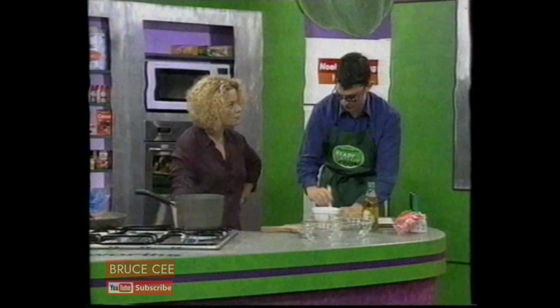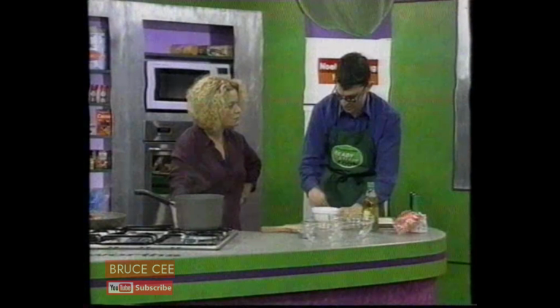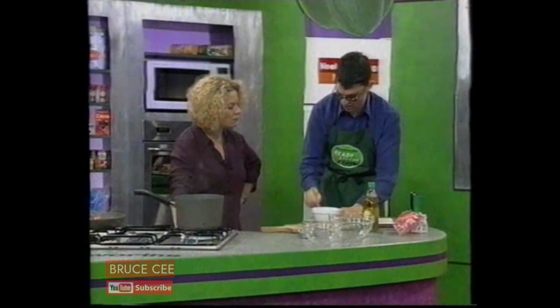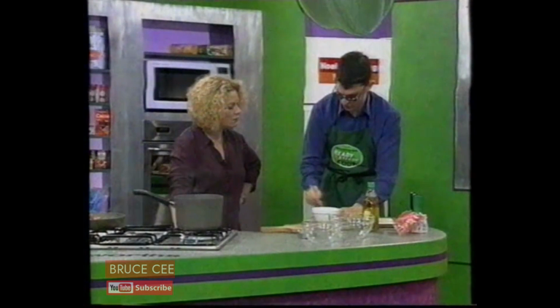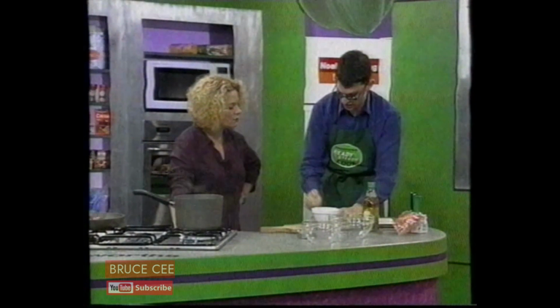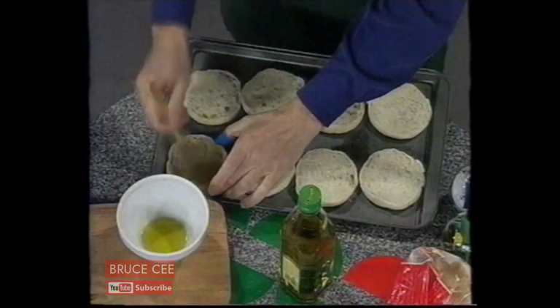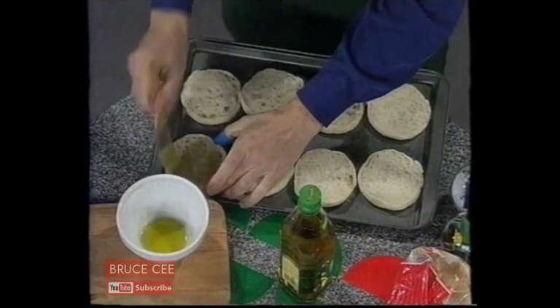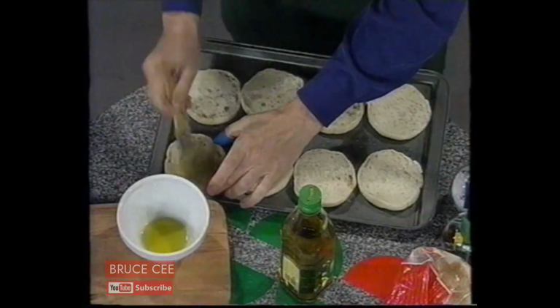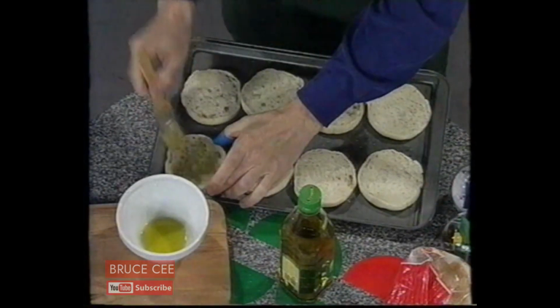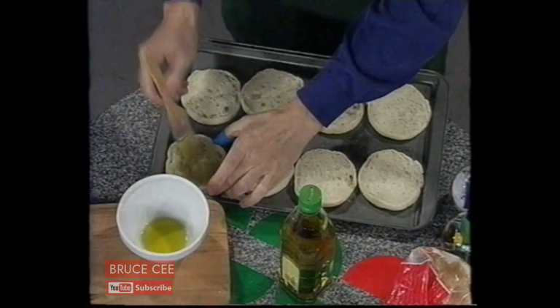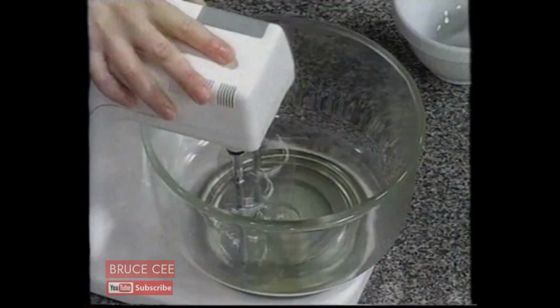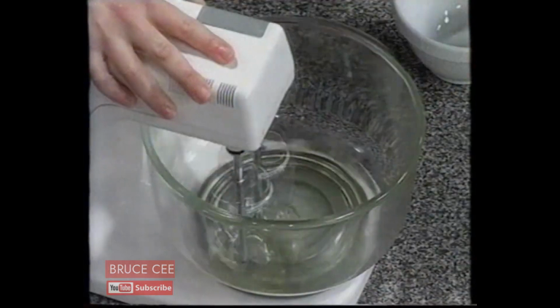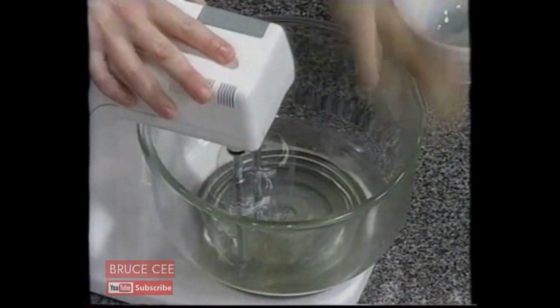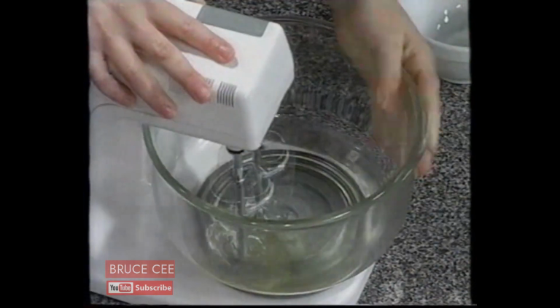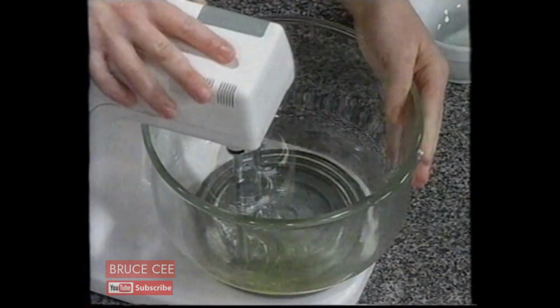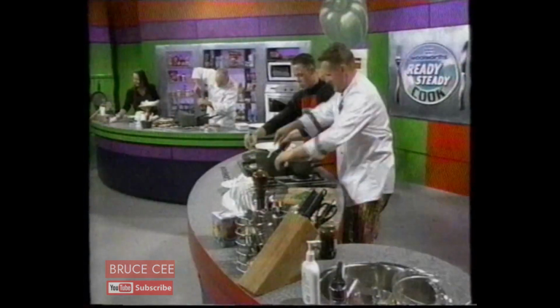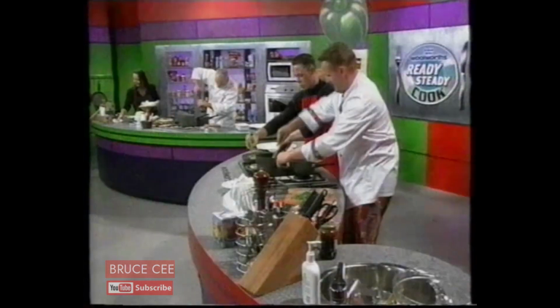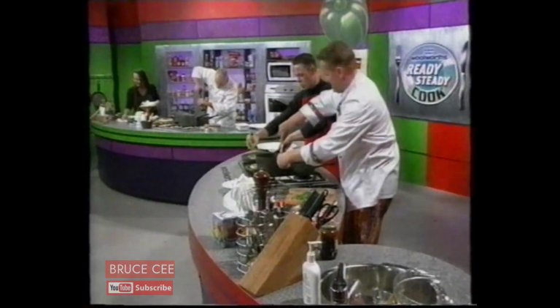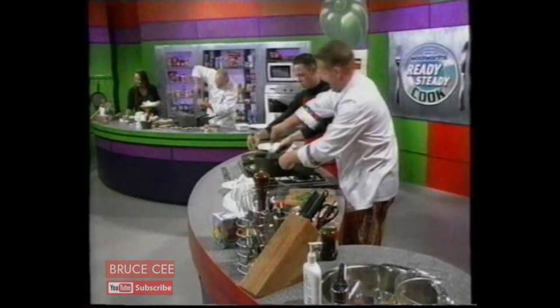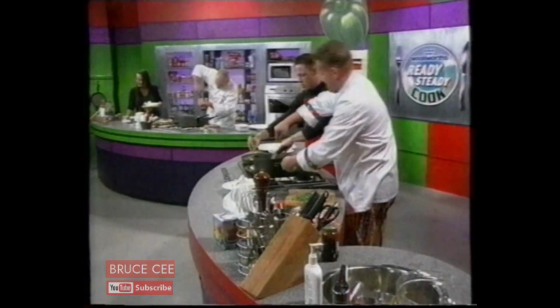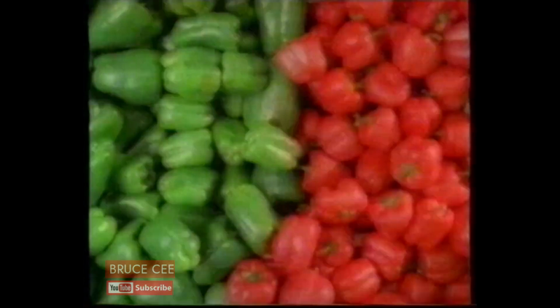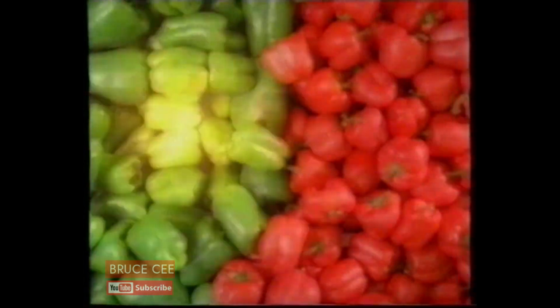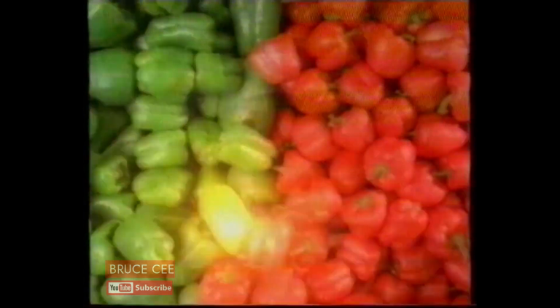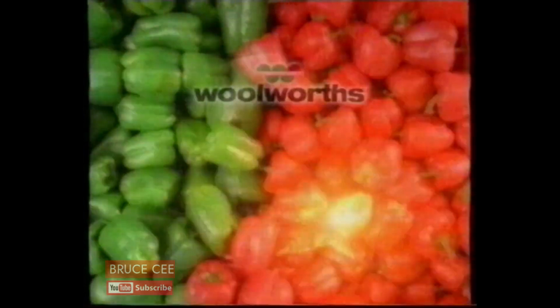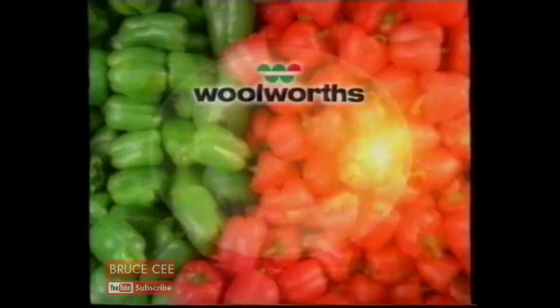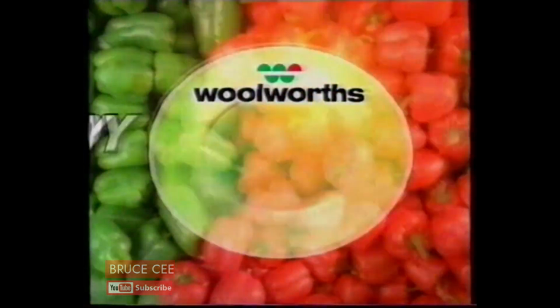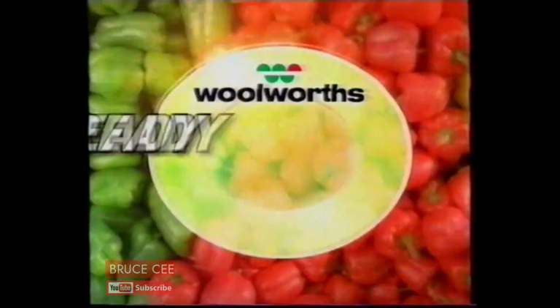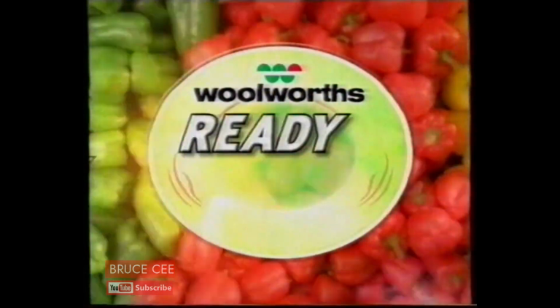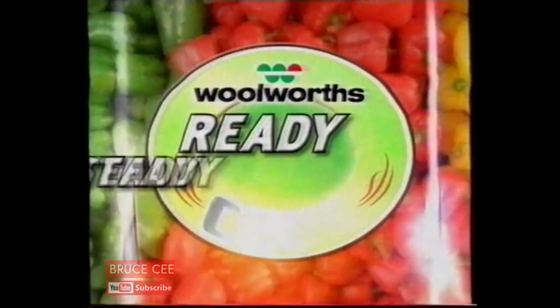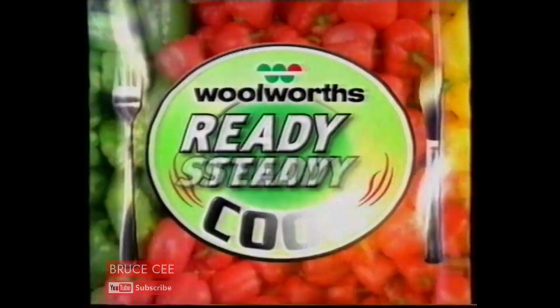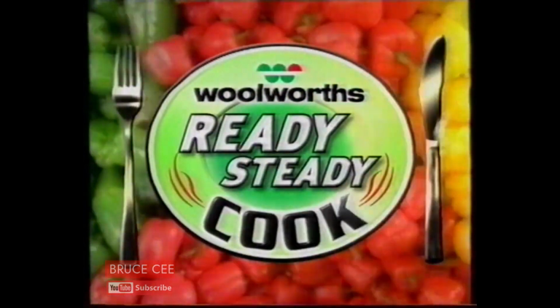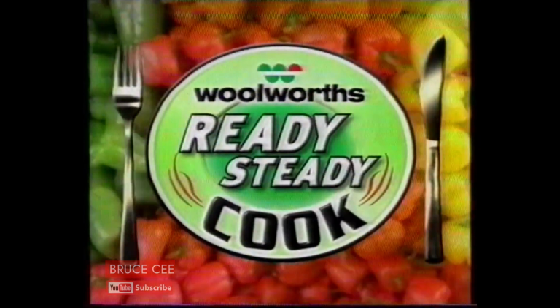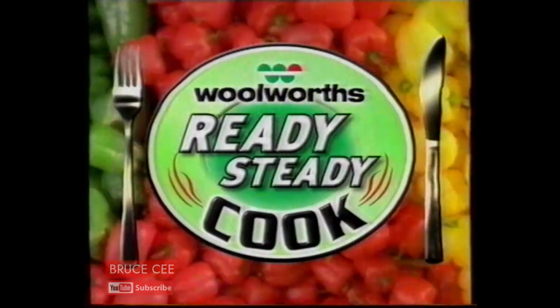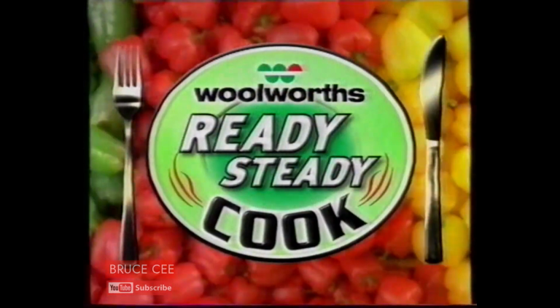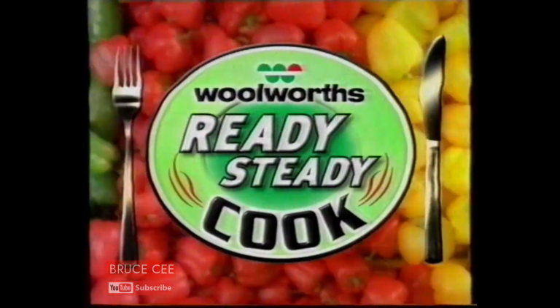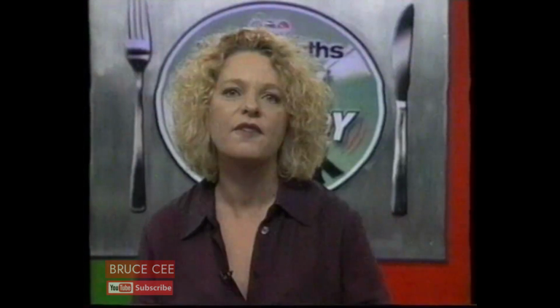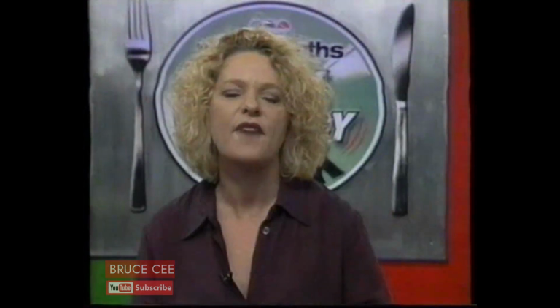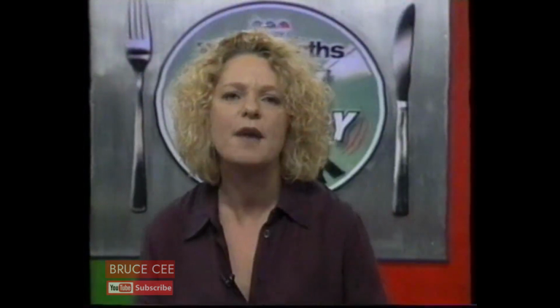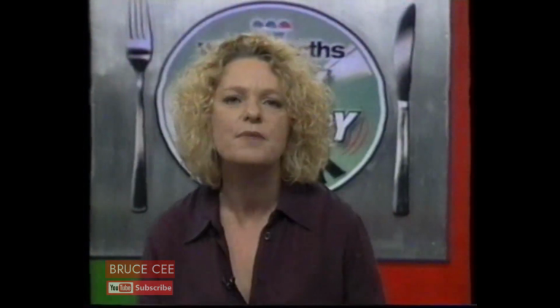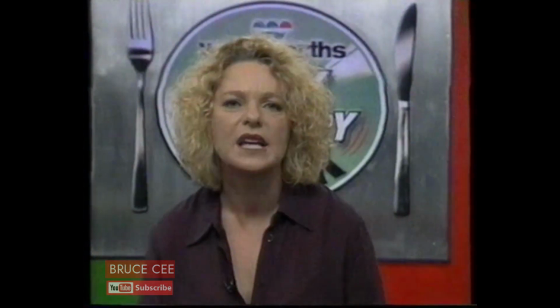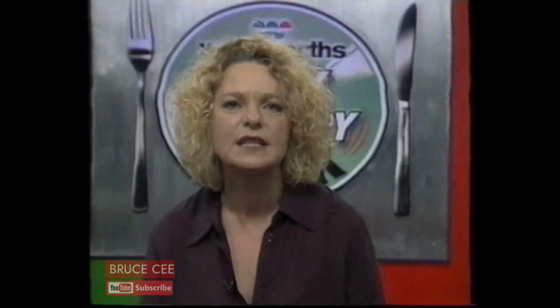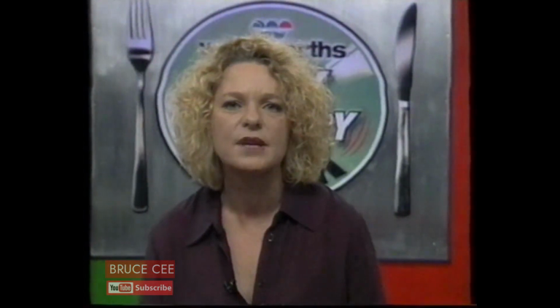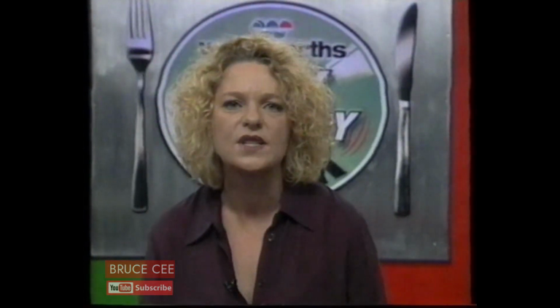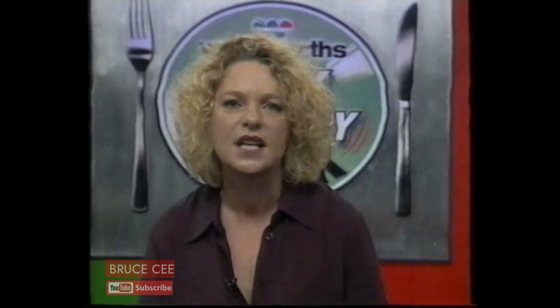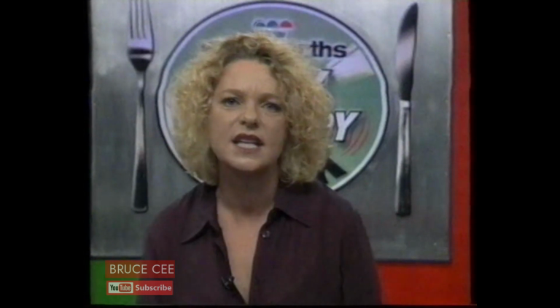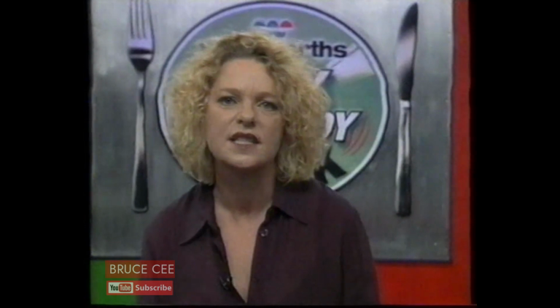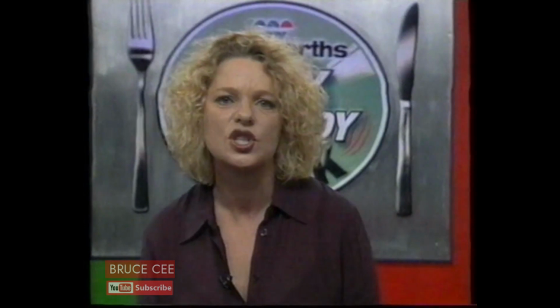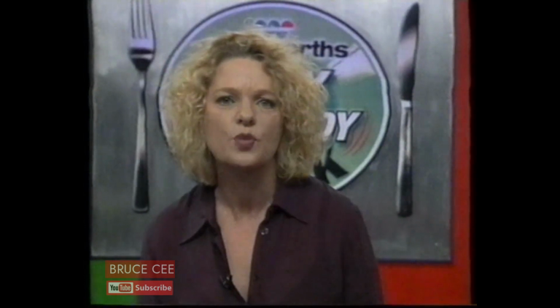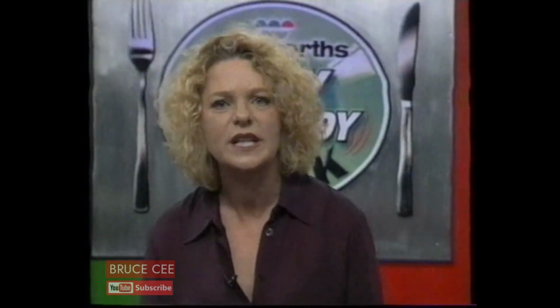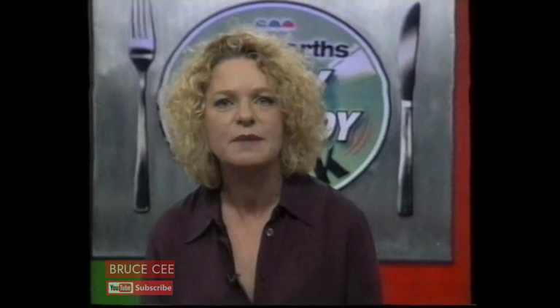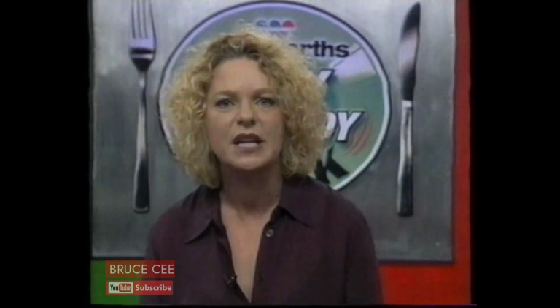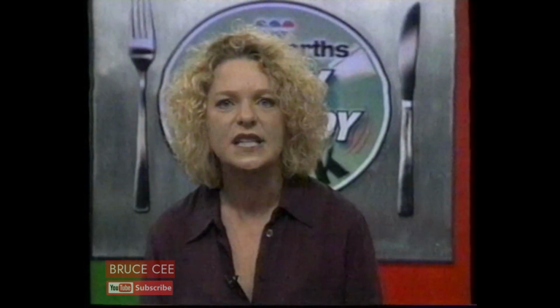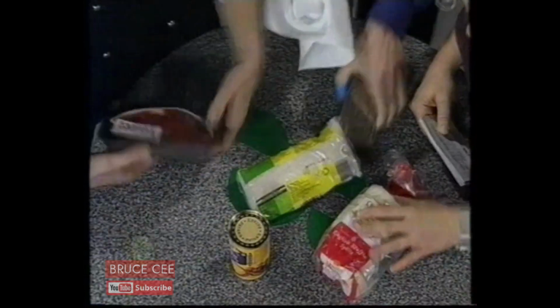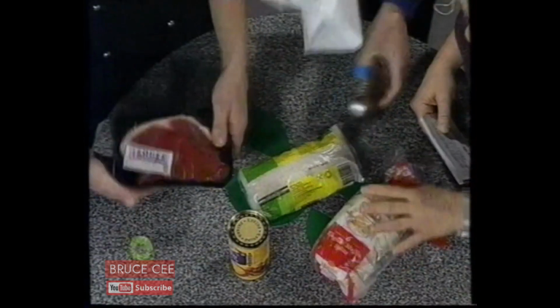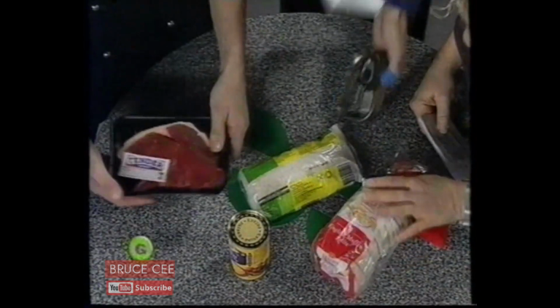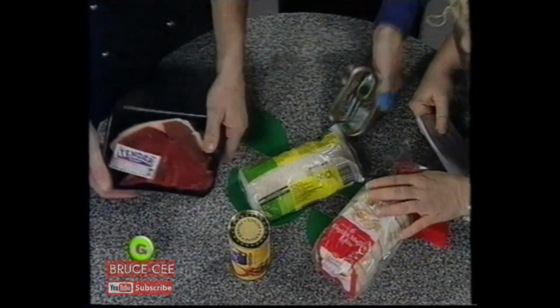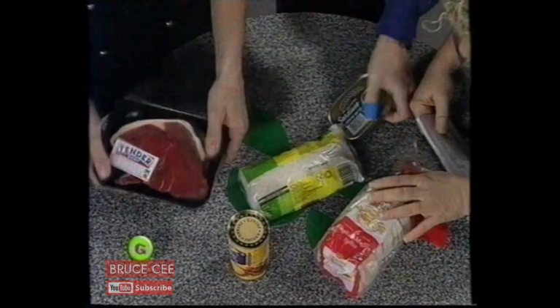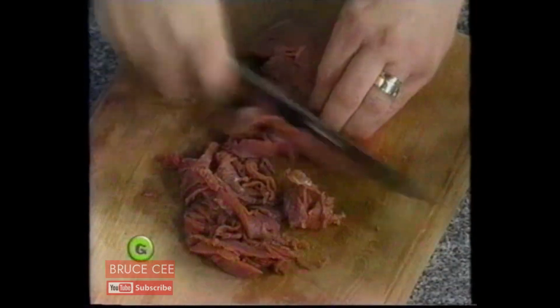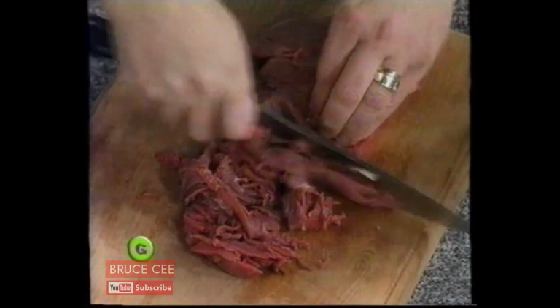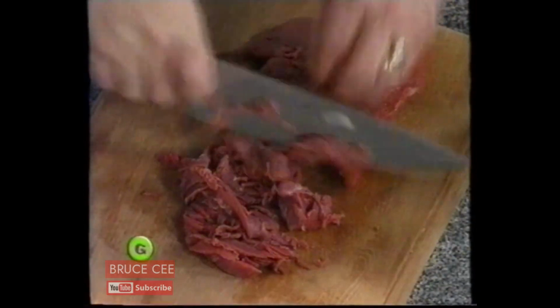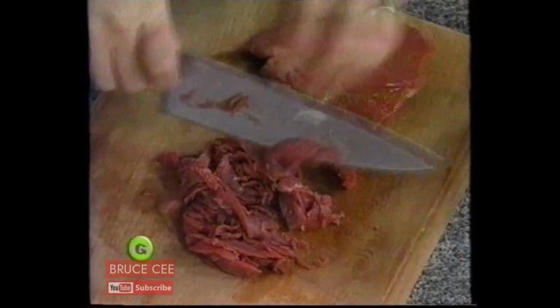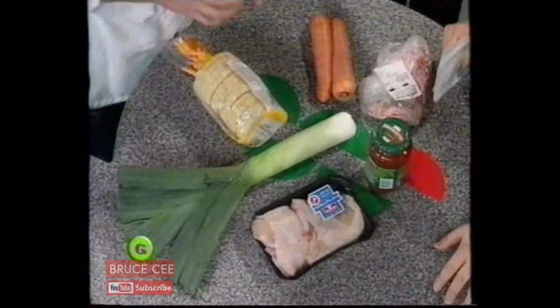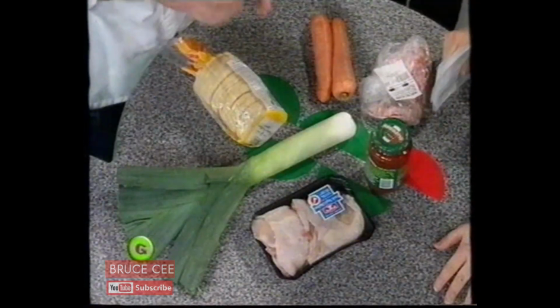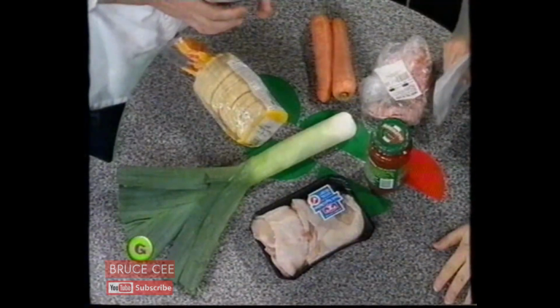It's a pressure cooker environment on Woolworths Ready Steady Cook — fabulous meals in less than 20 minutes using mystery ingredients.